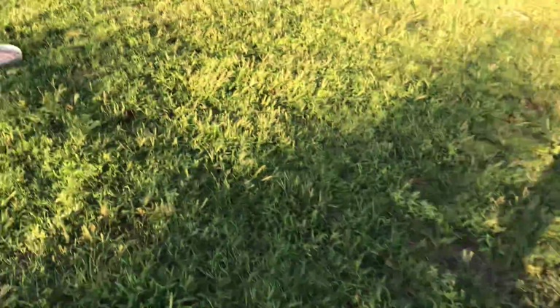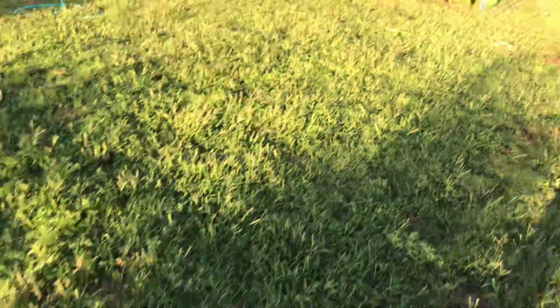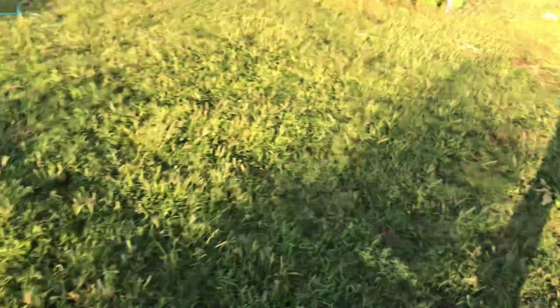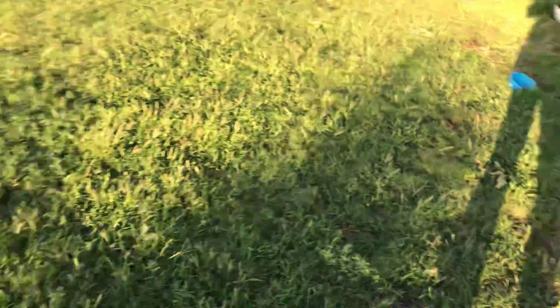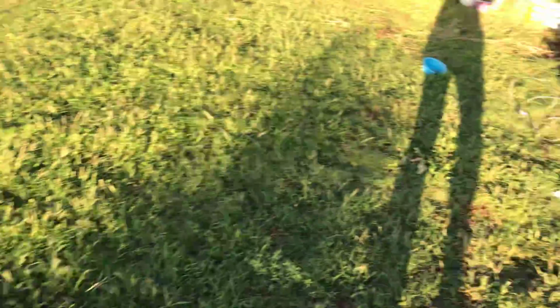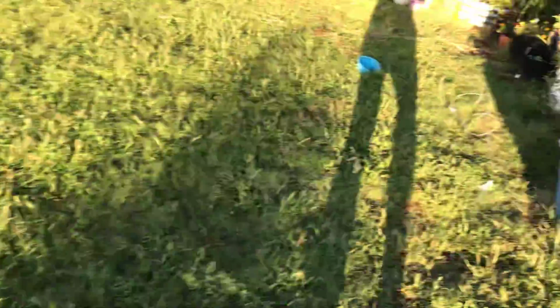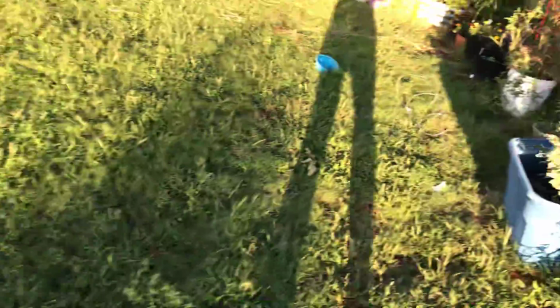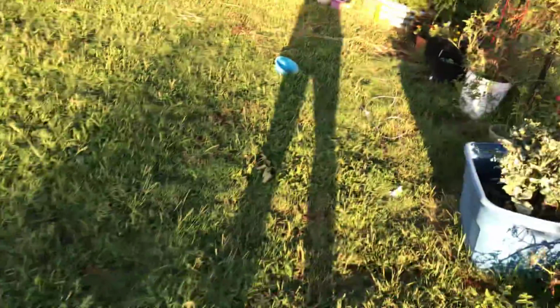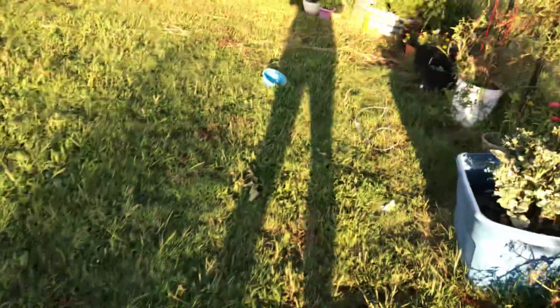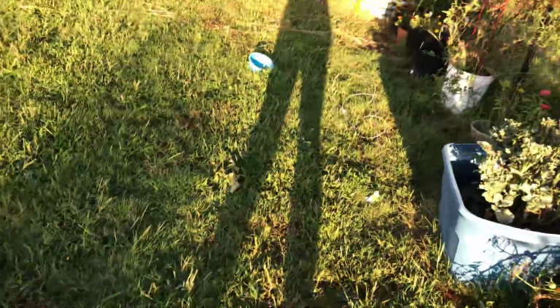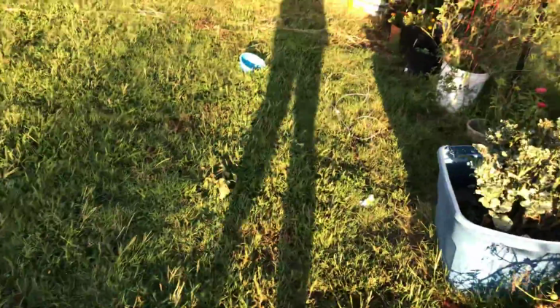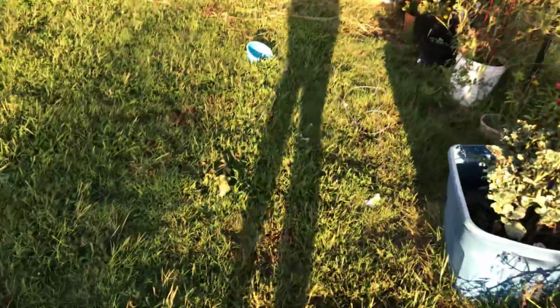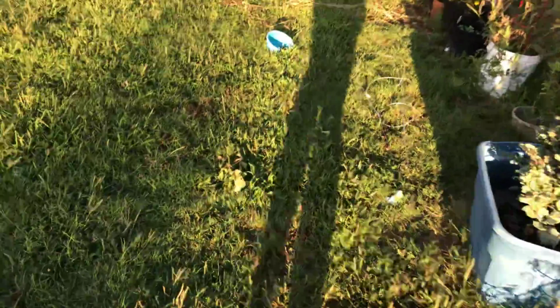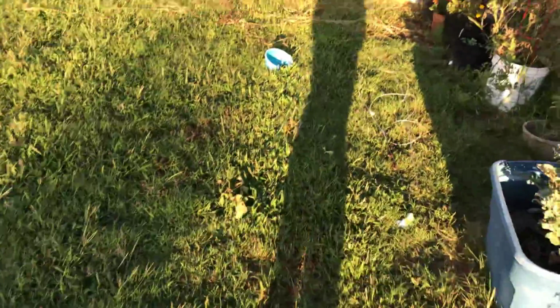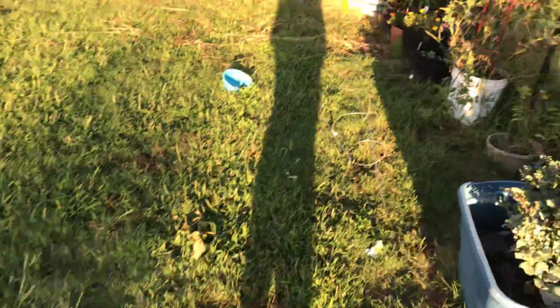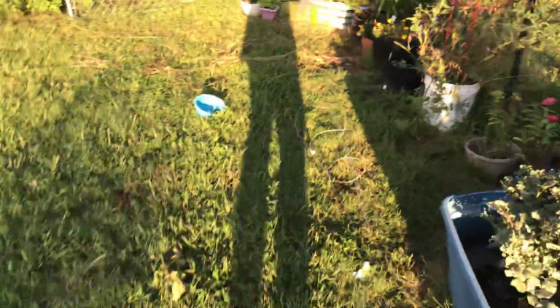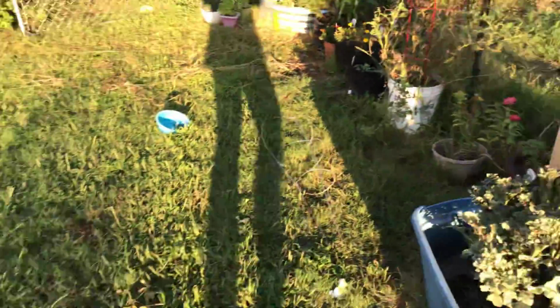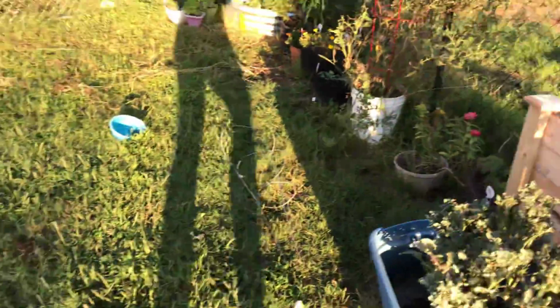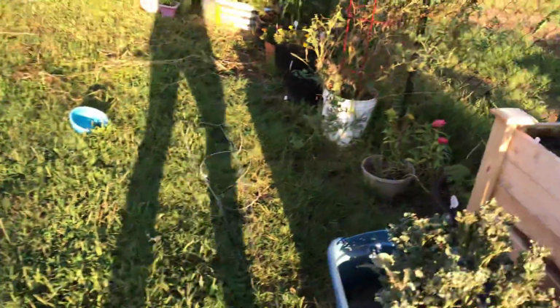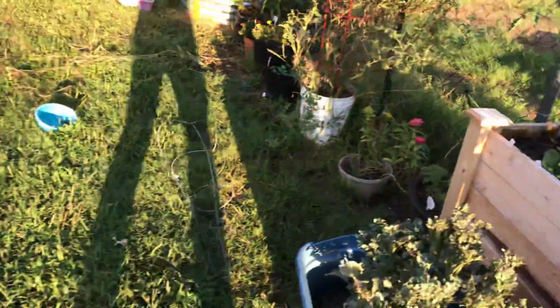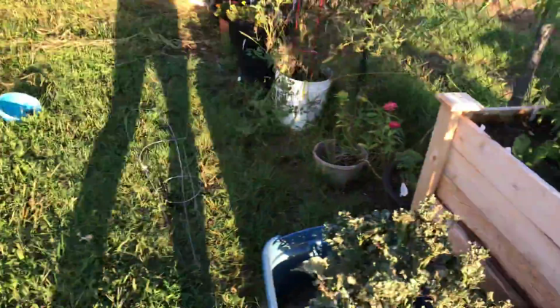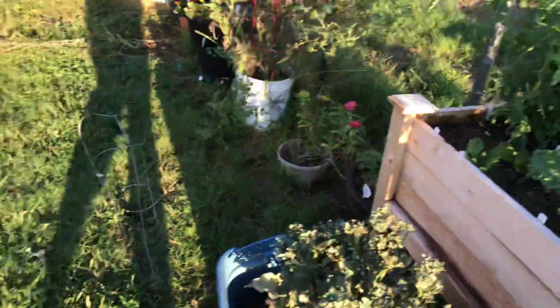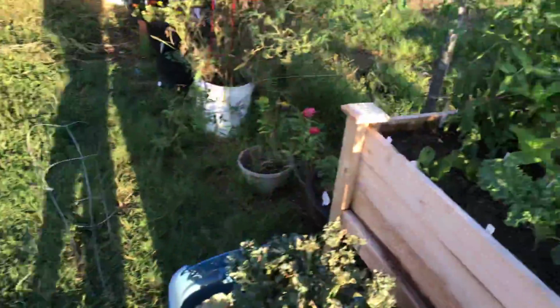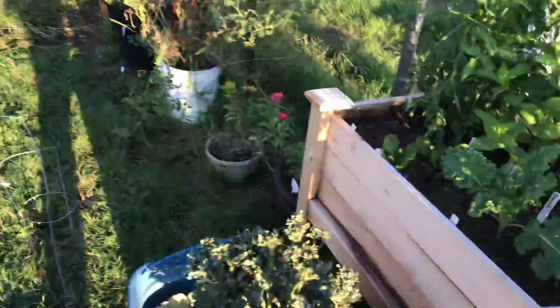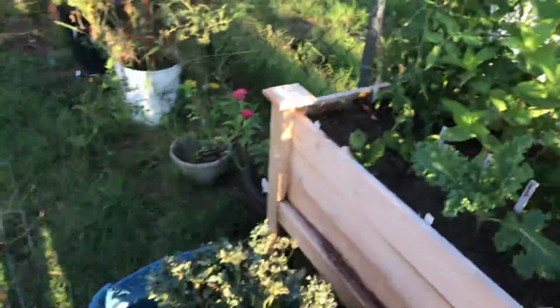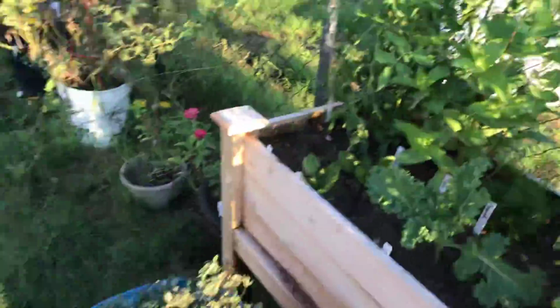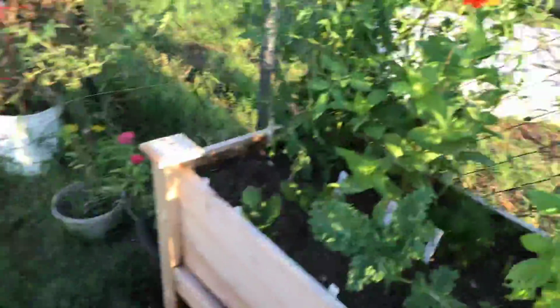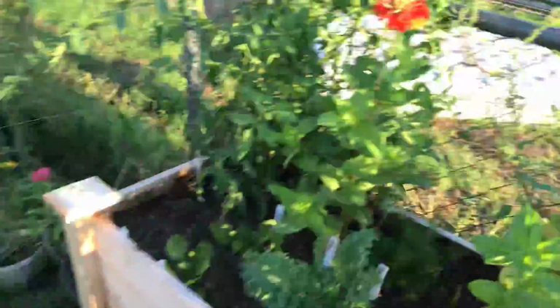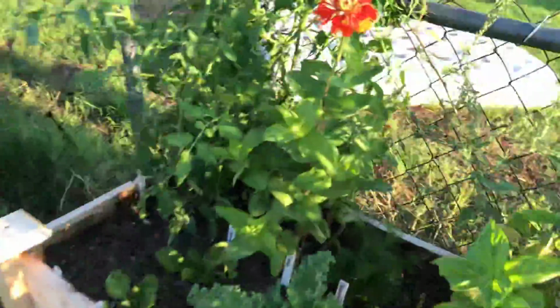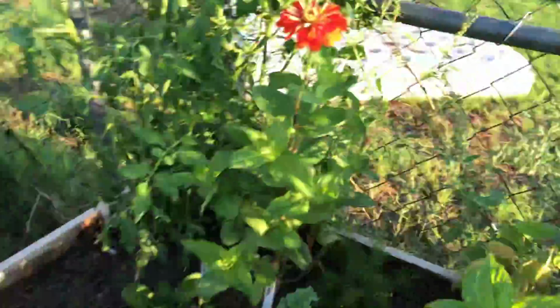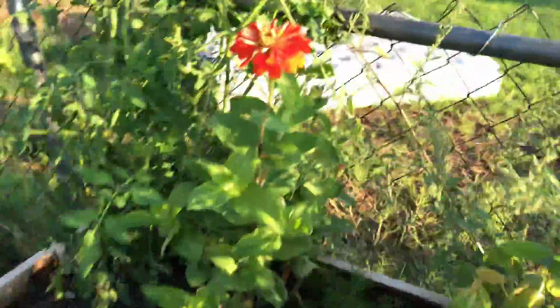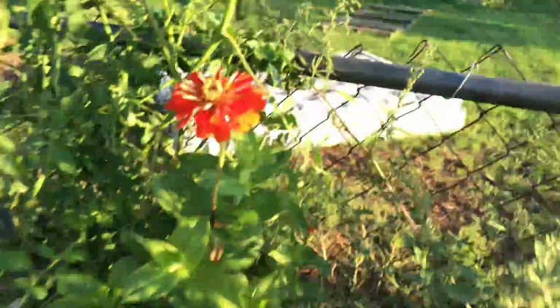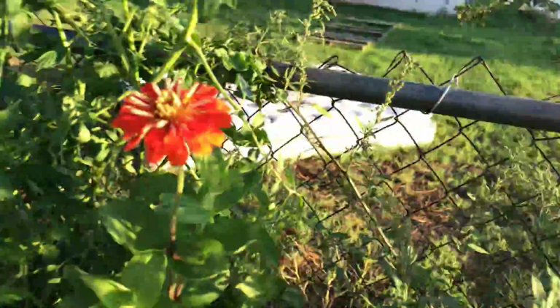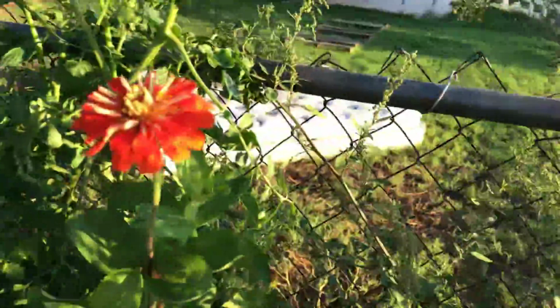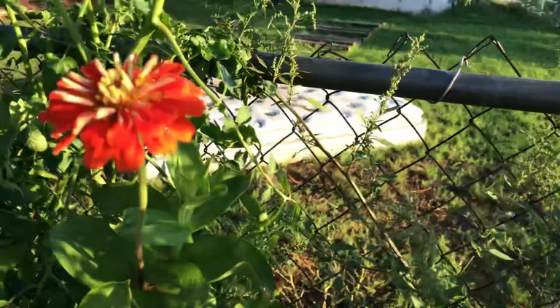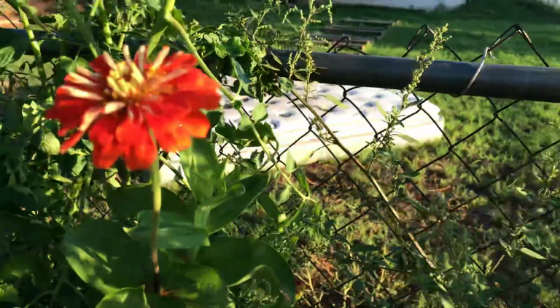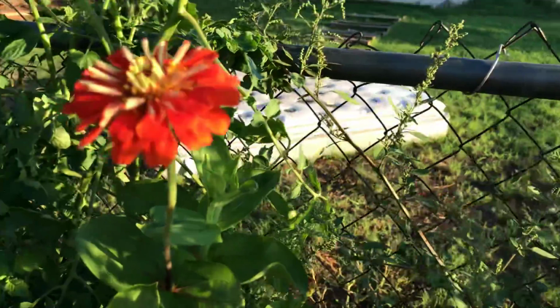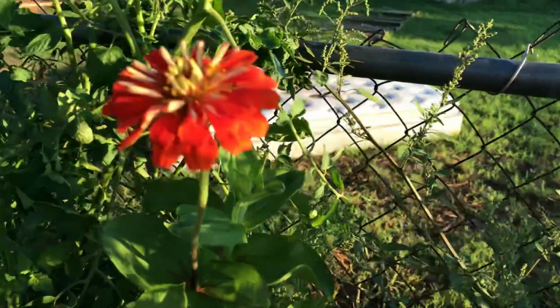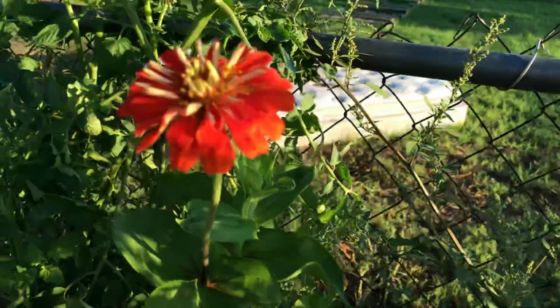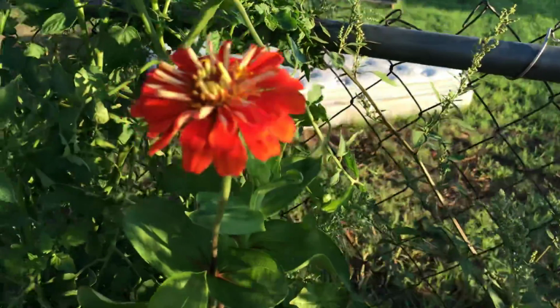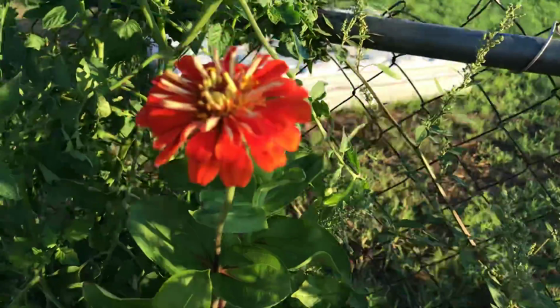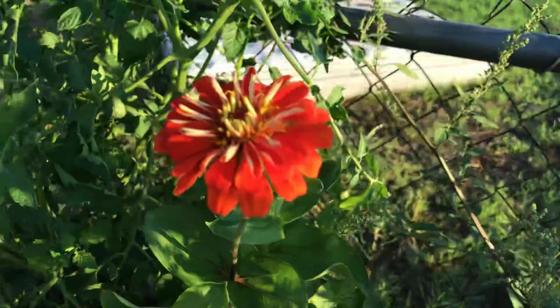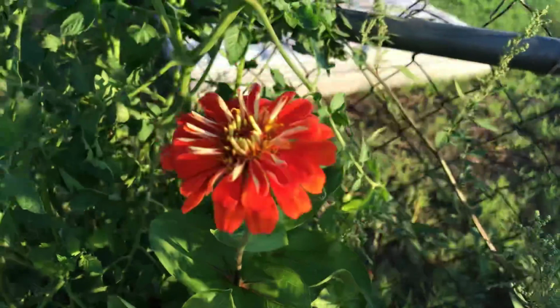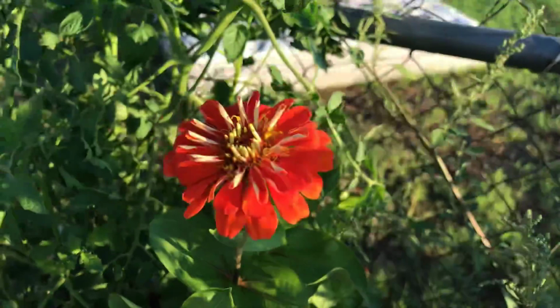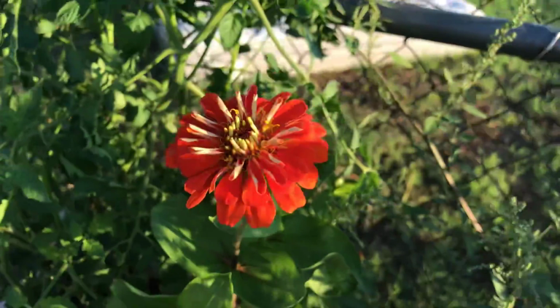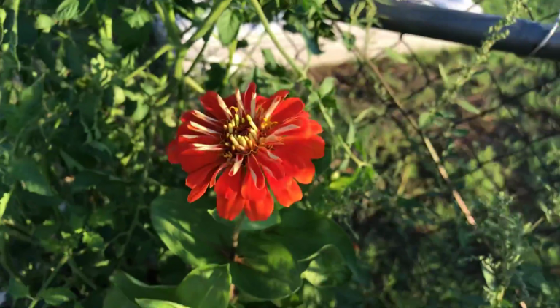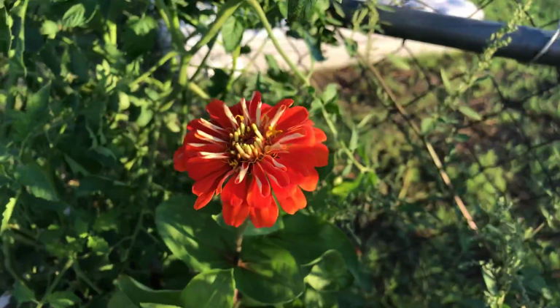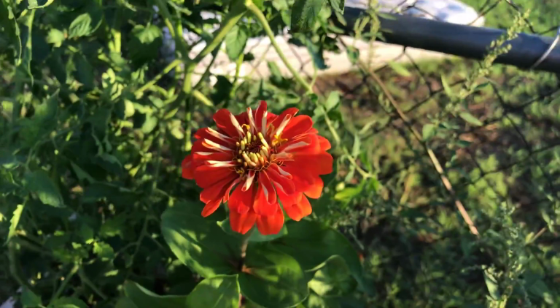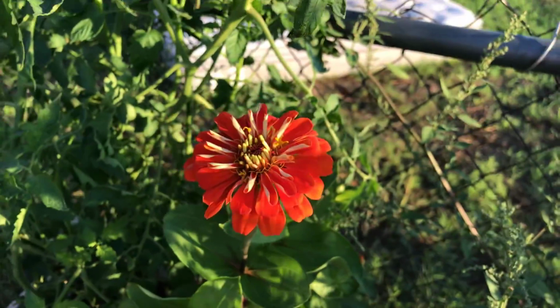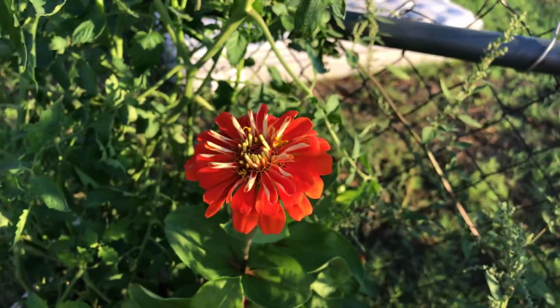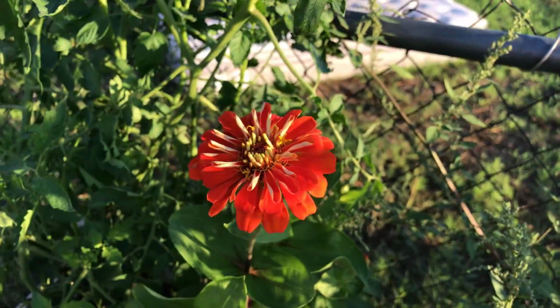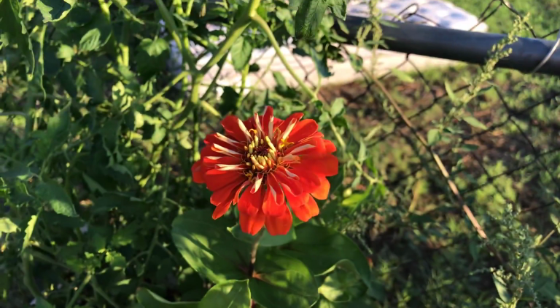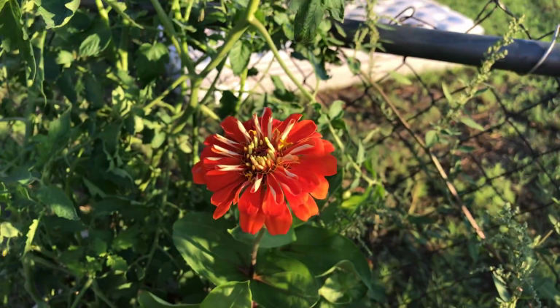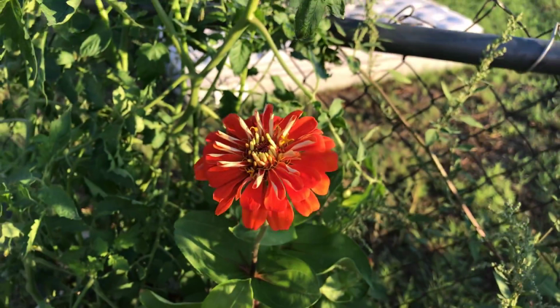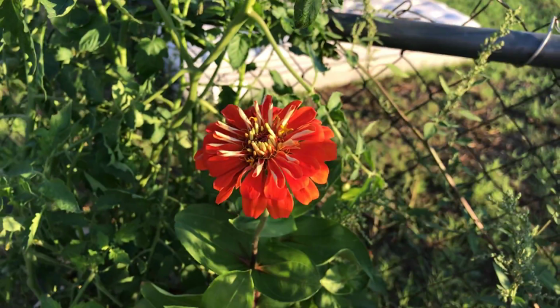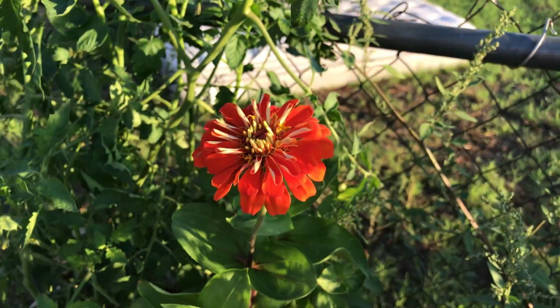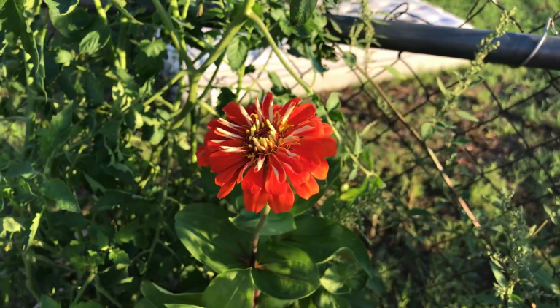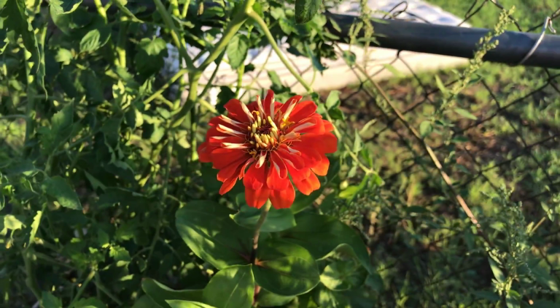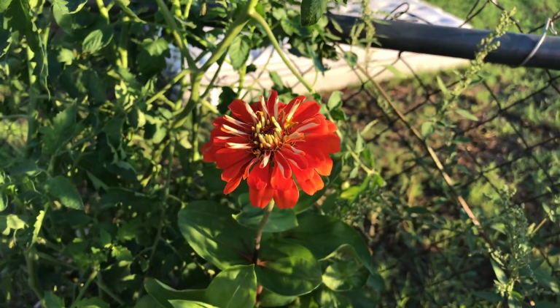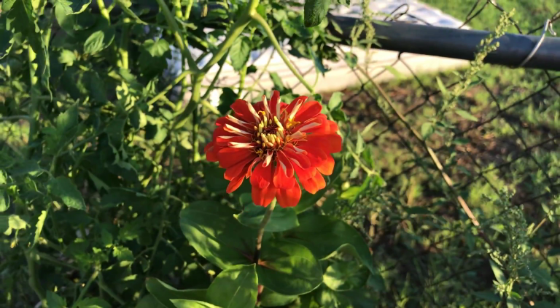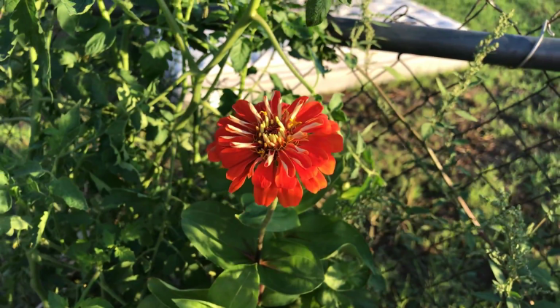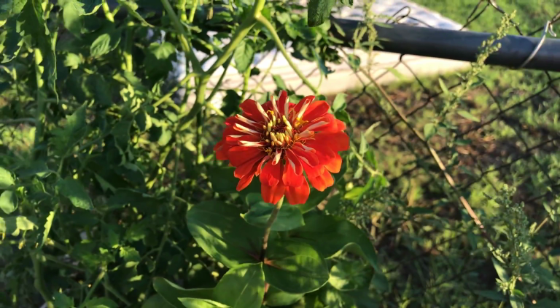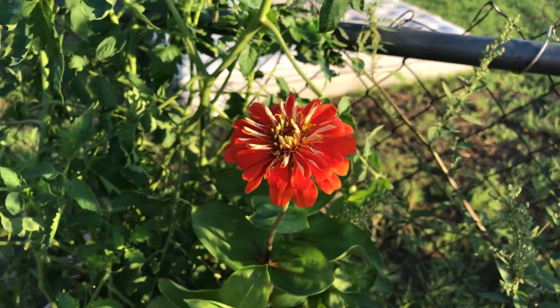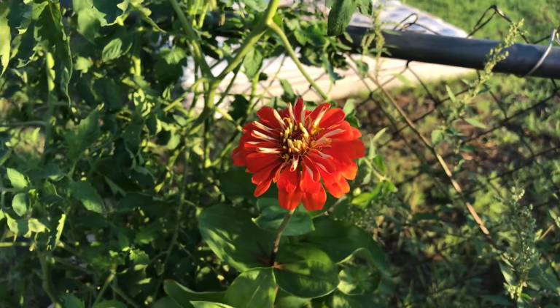My first big orange Zinnias are coming in, so I'm kind of excited about that.